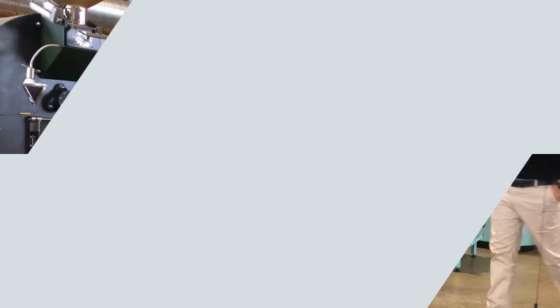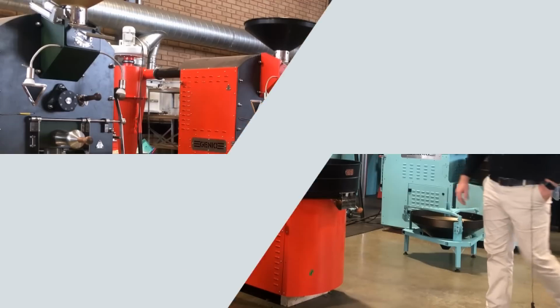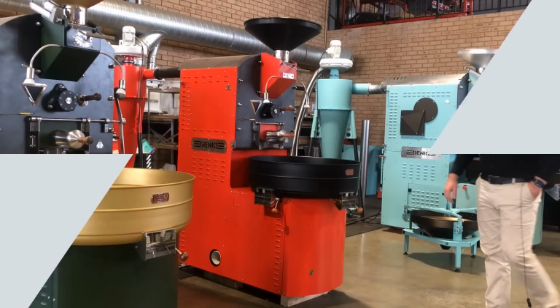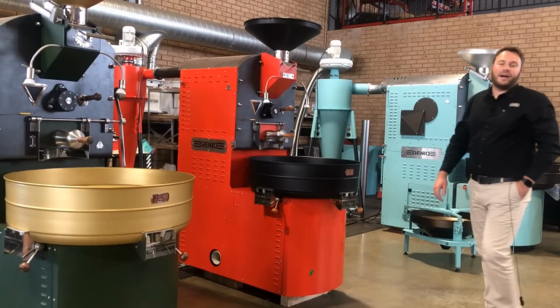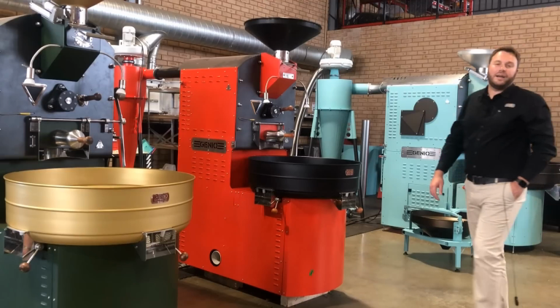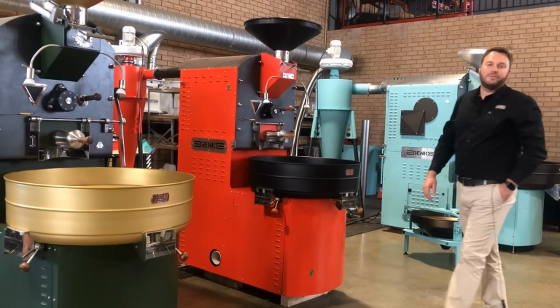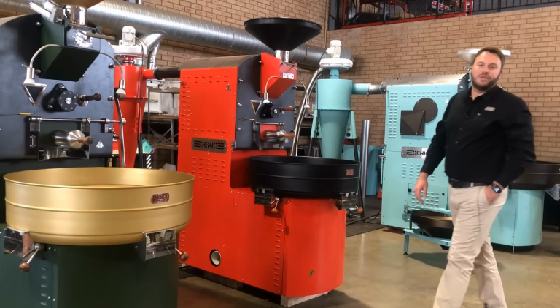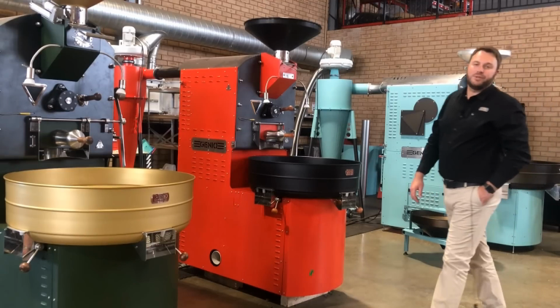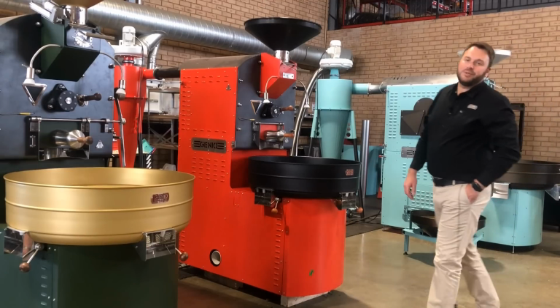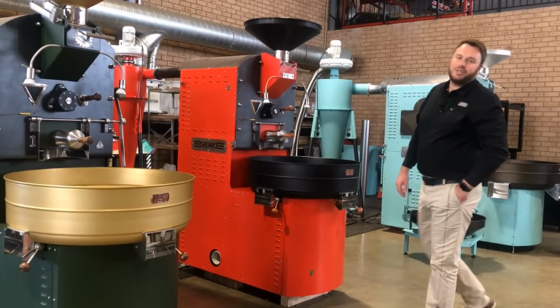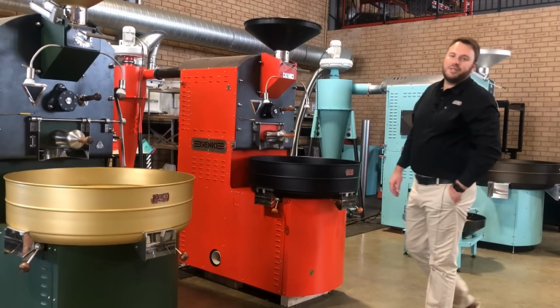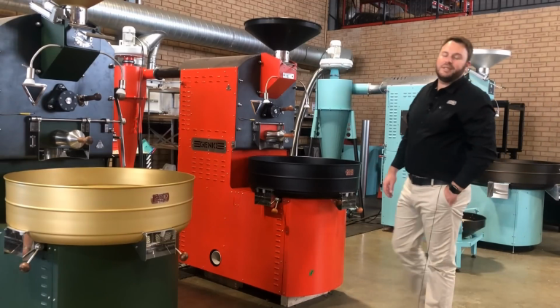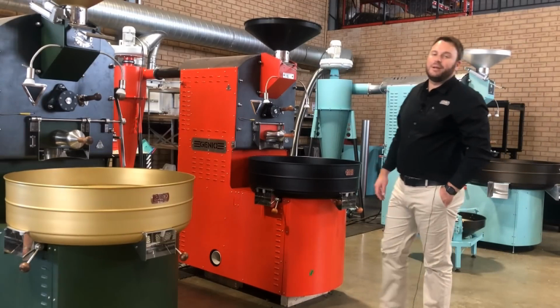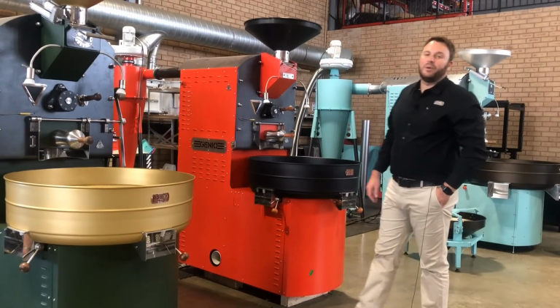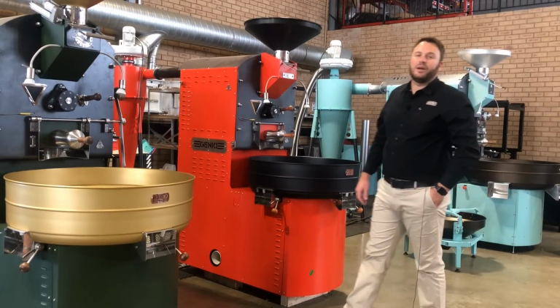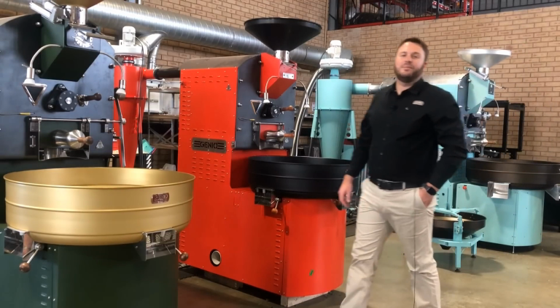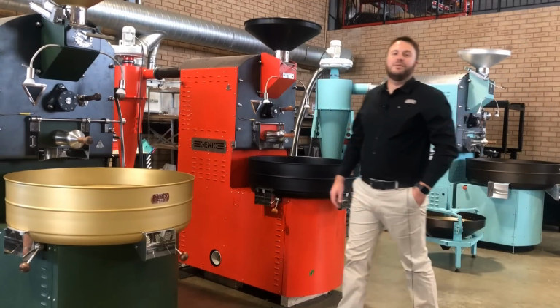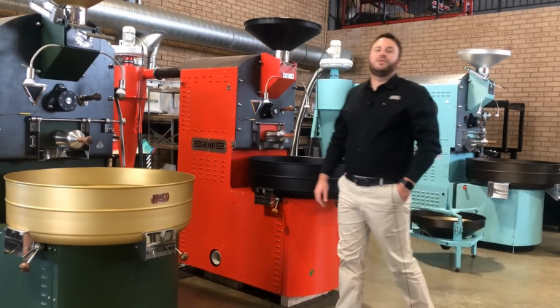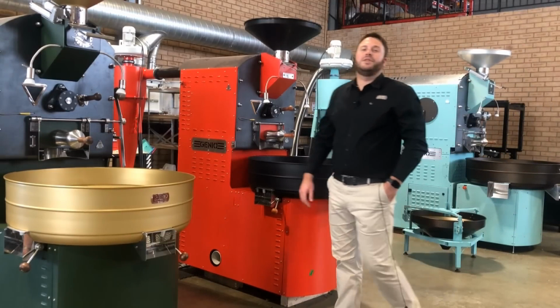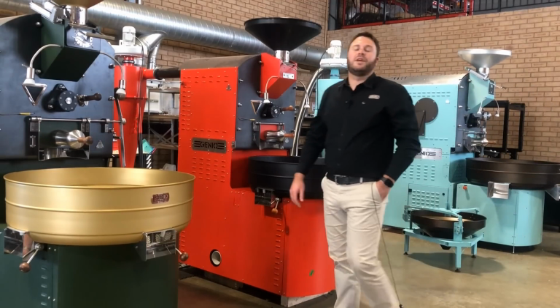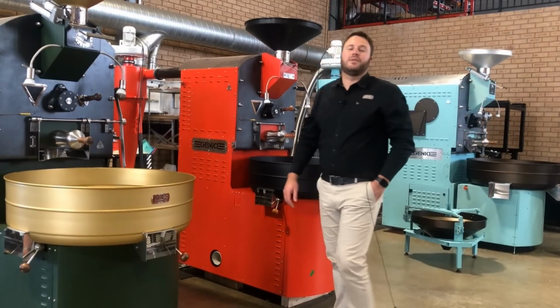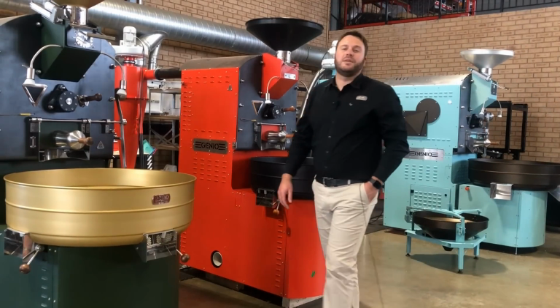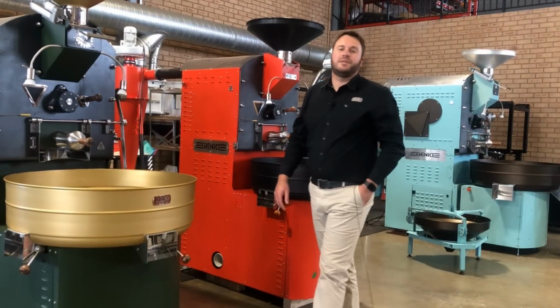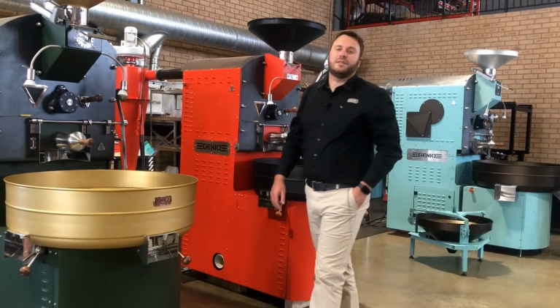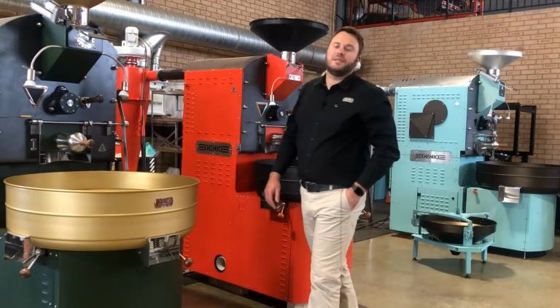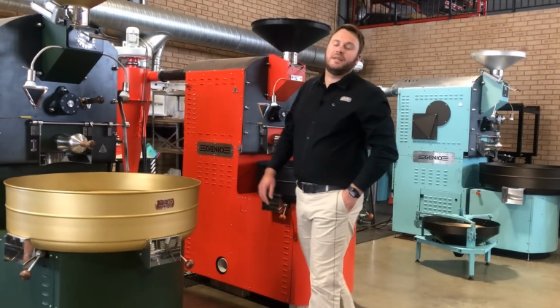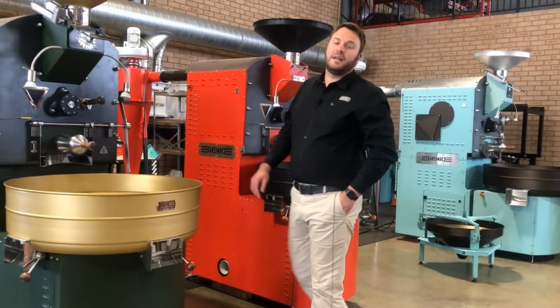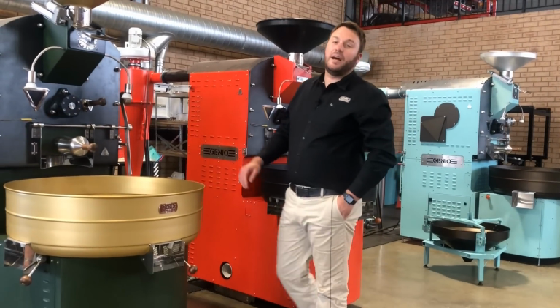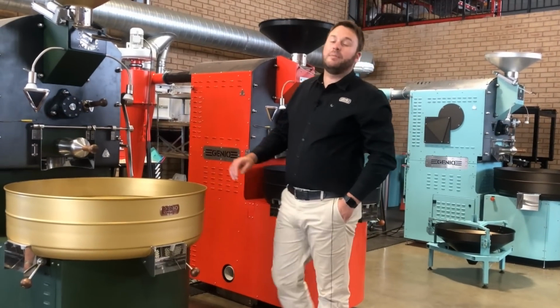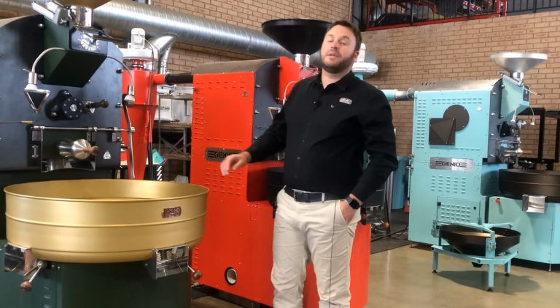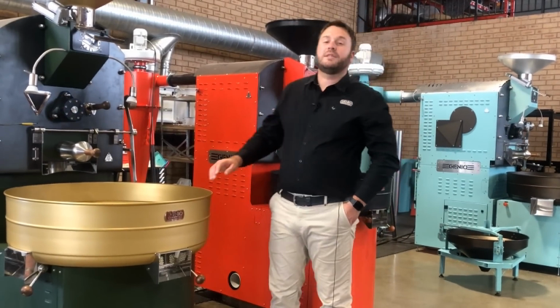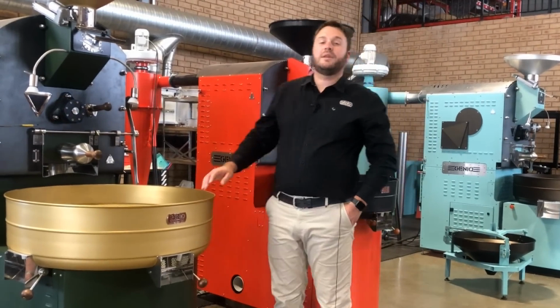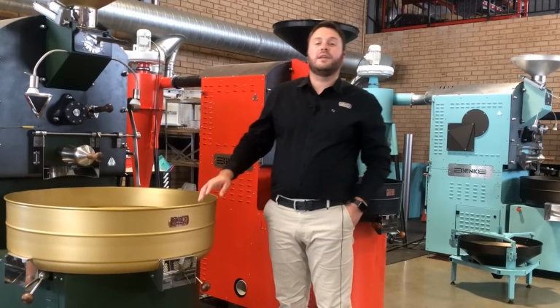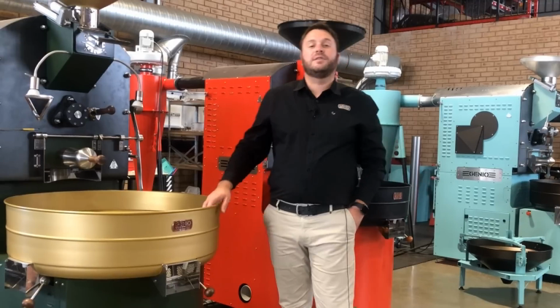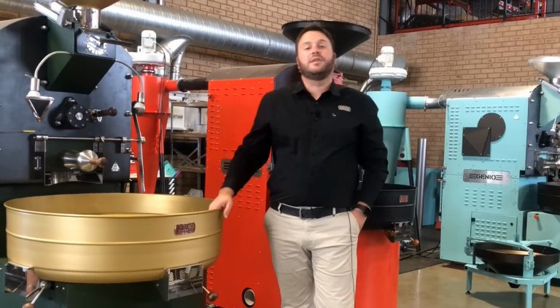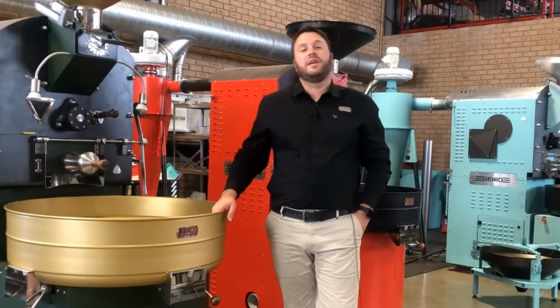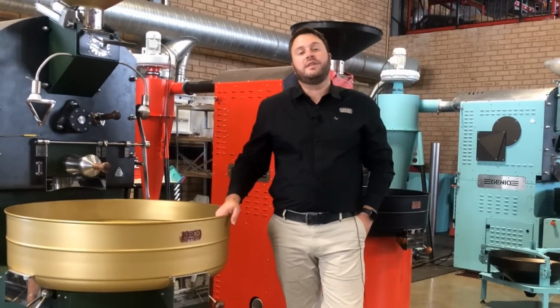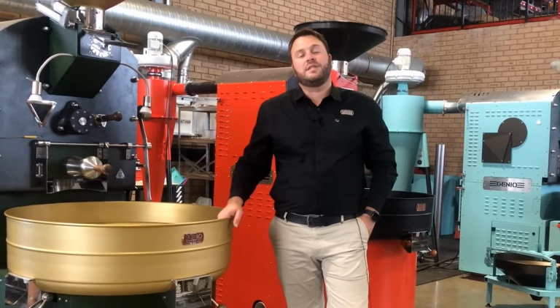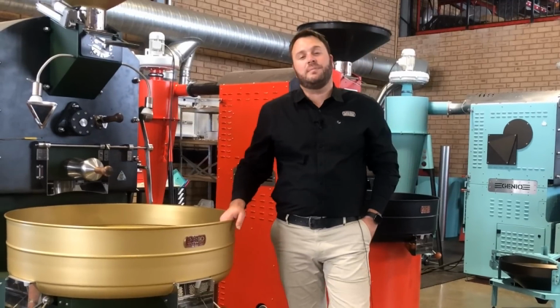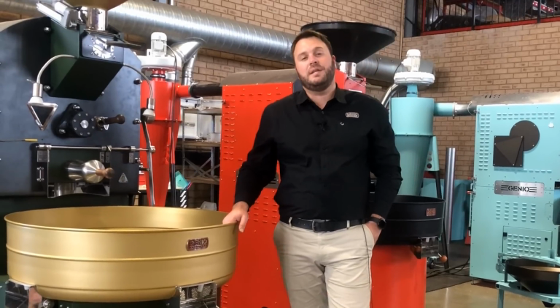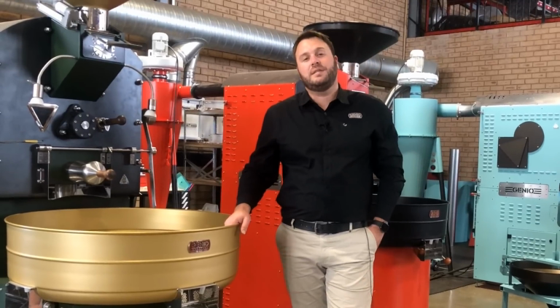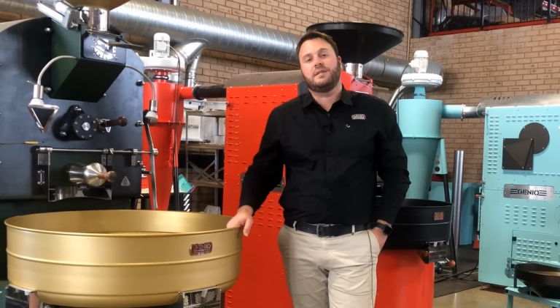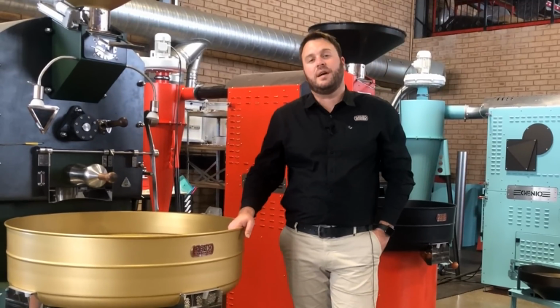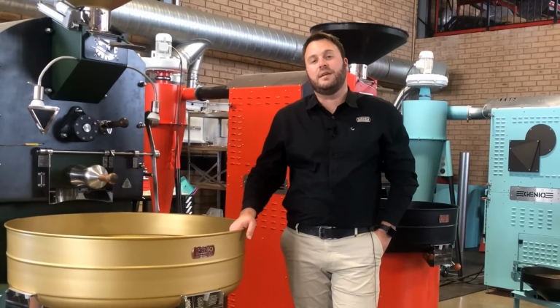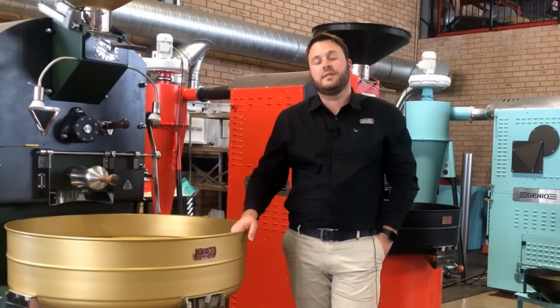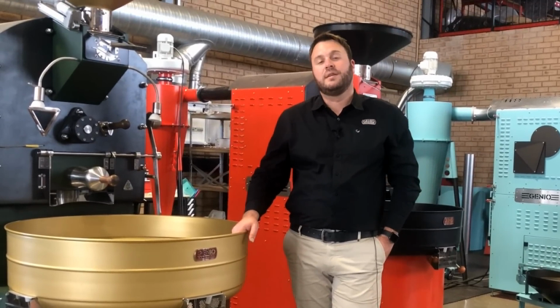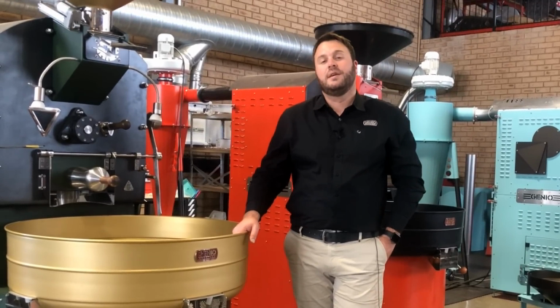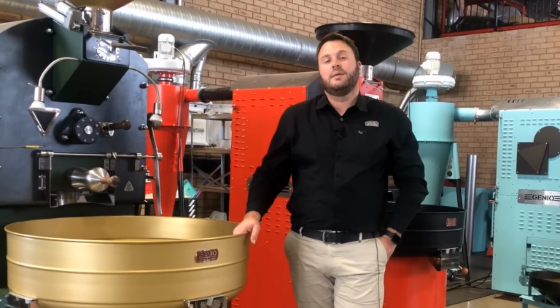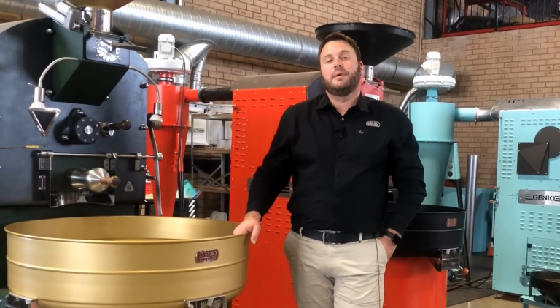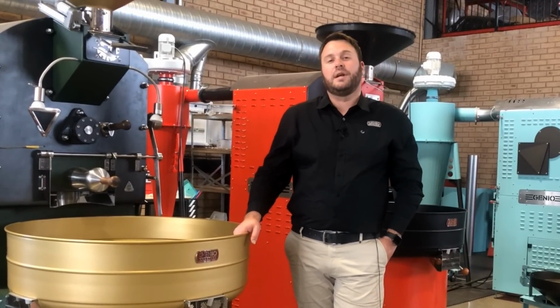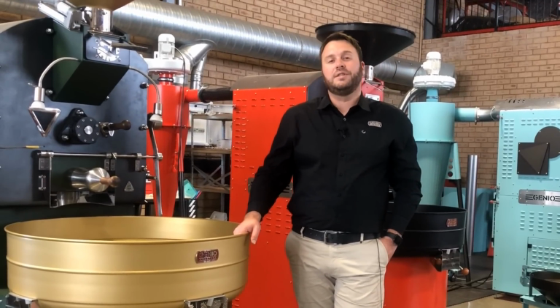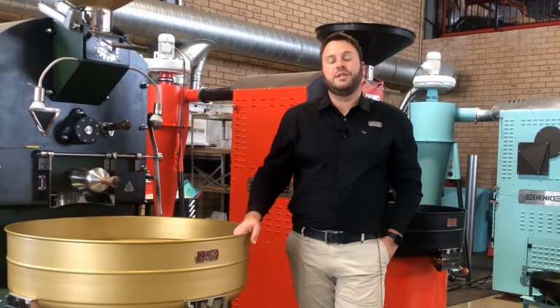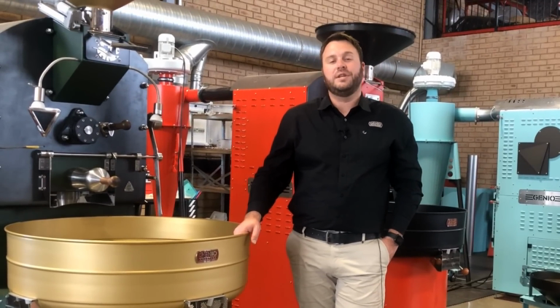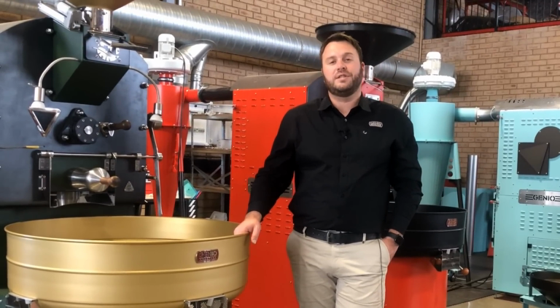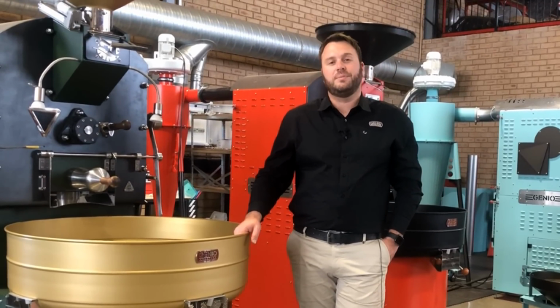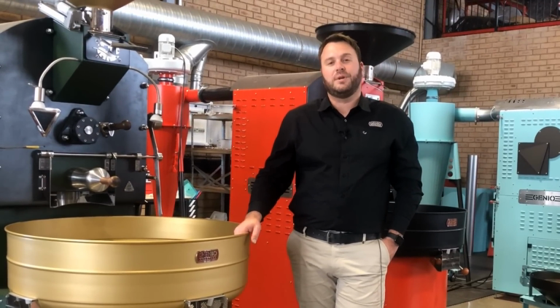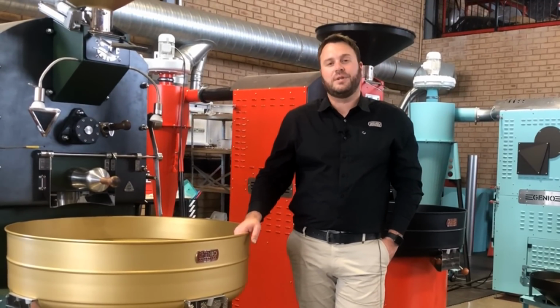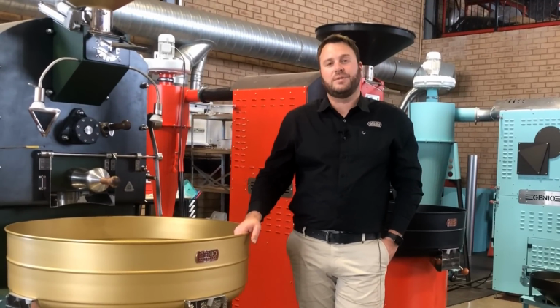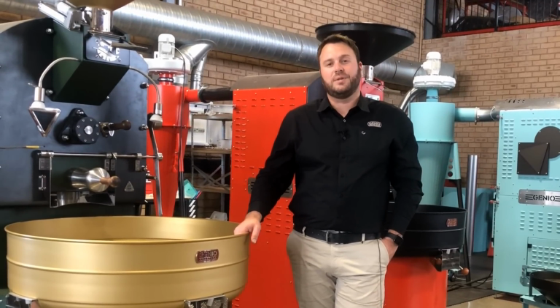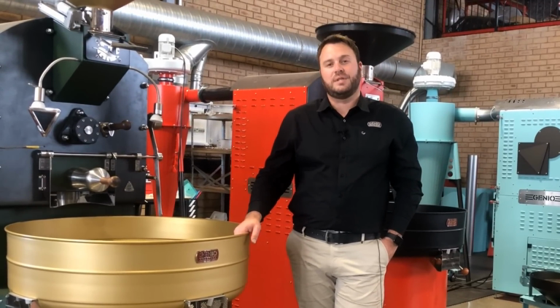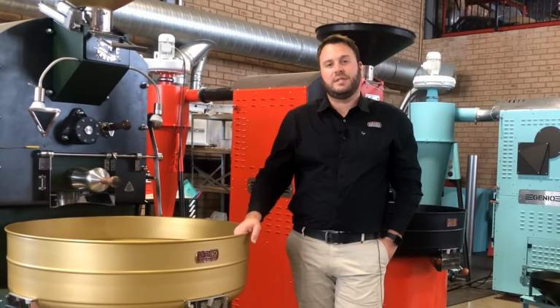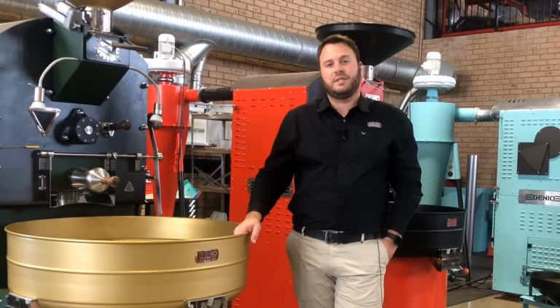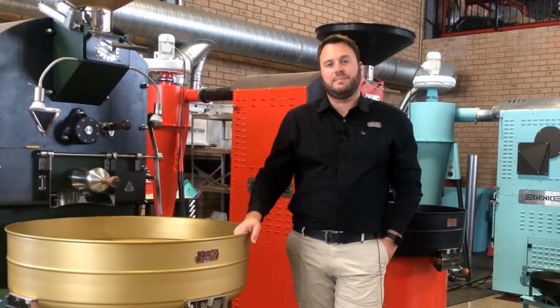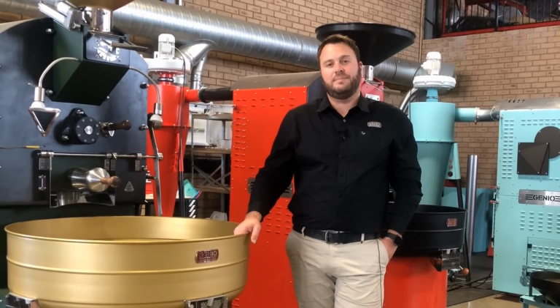Hi, I am George and welcome to Gineo Roasters. I'm excited to give you some insight about our Gineo Smart Control System.